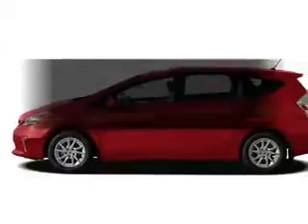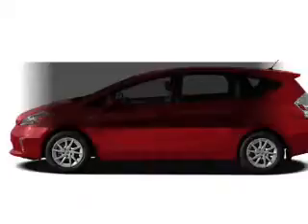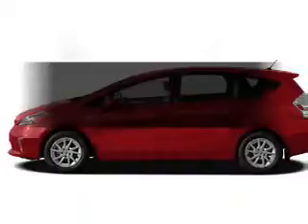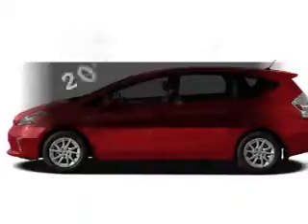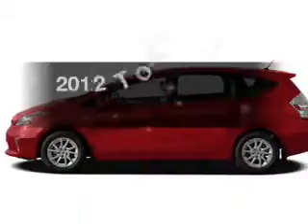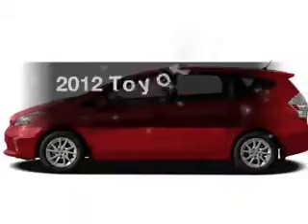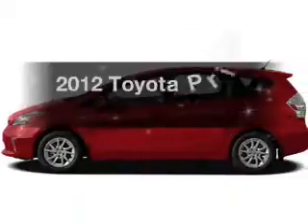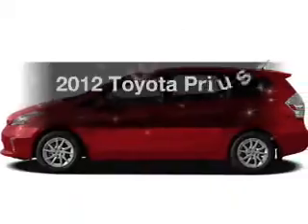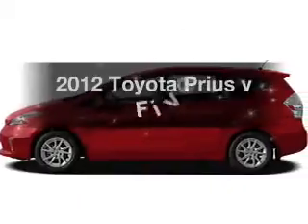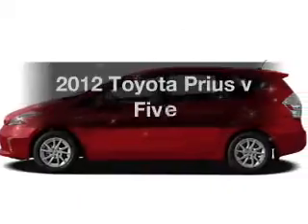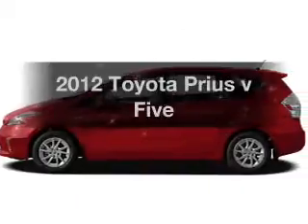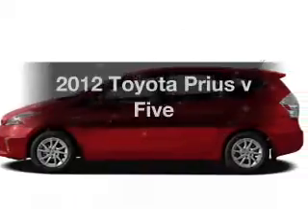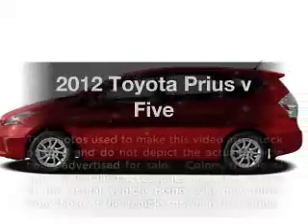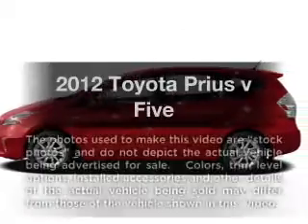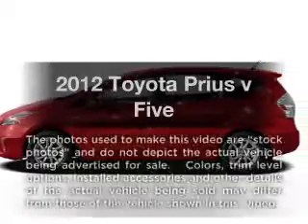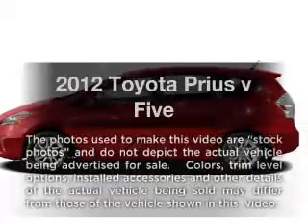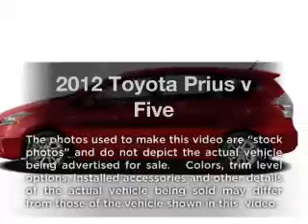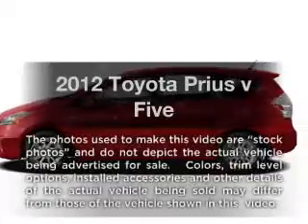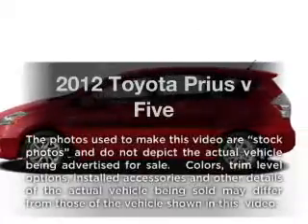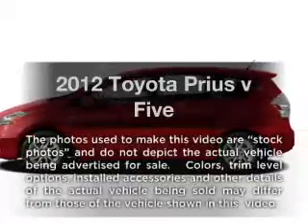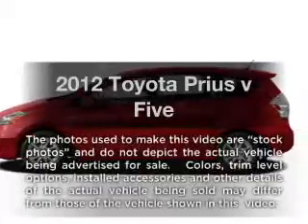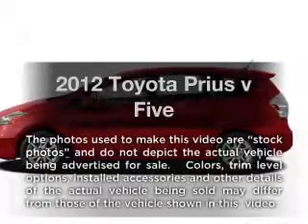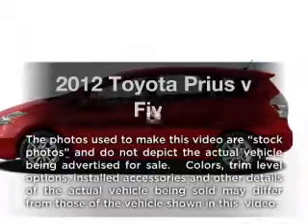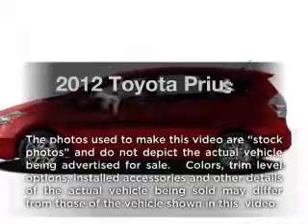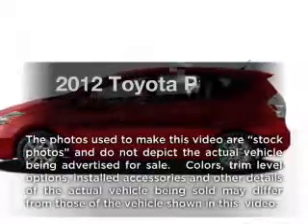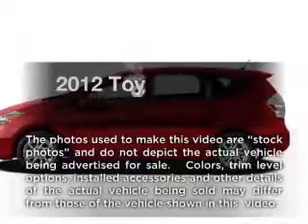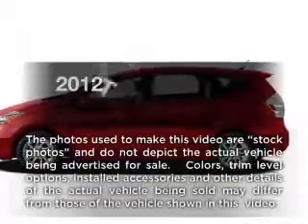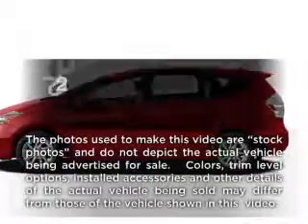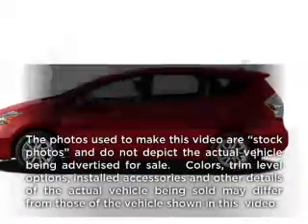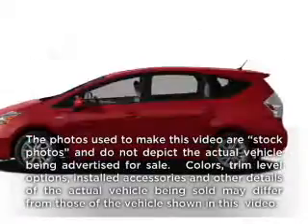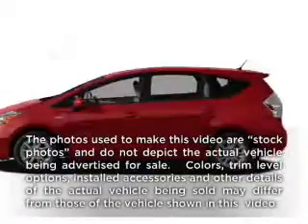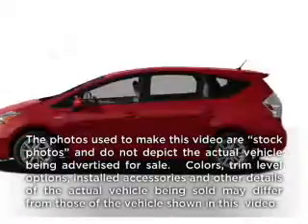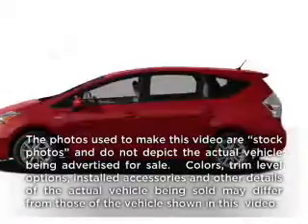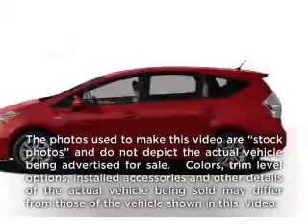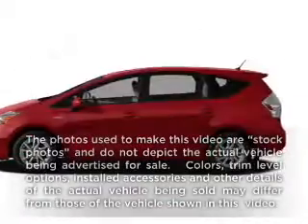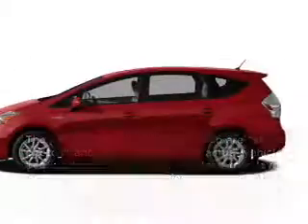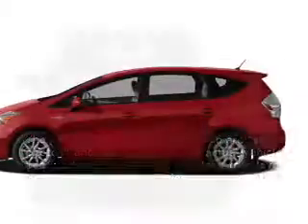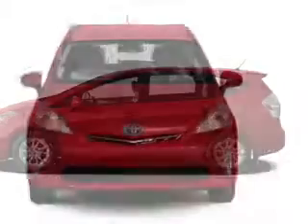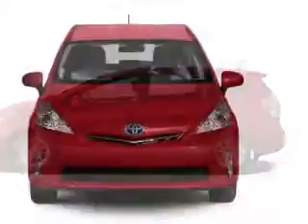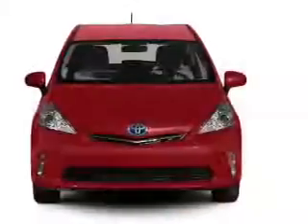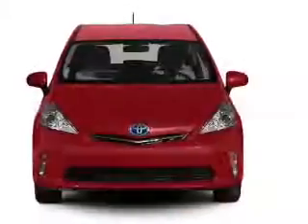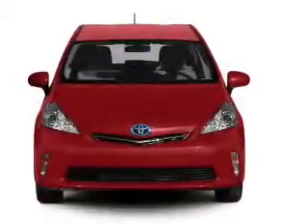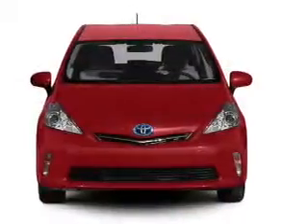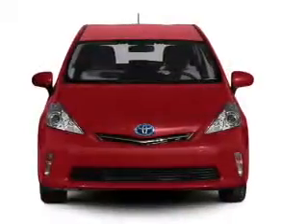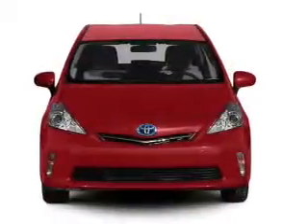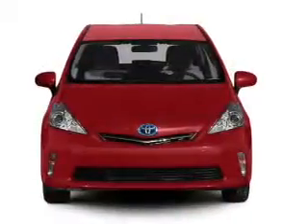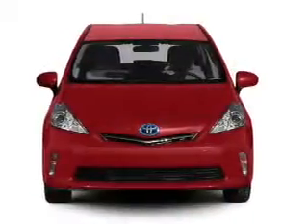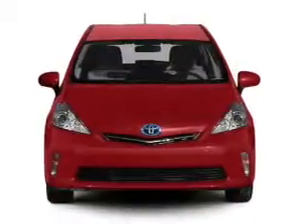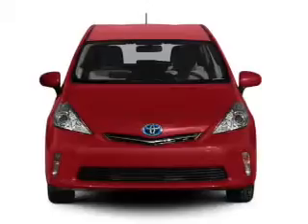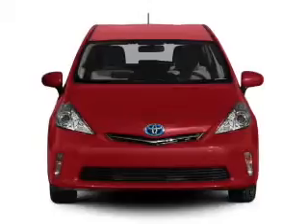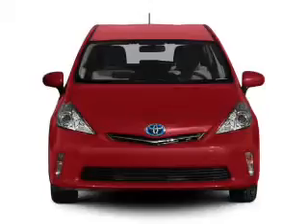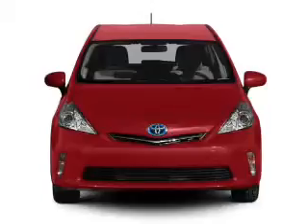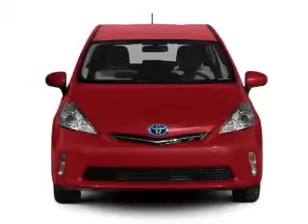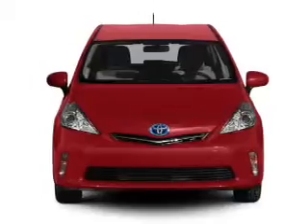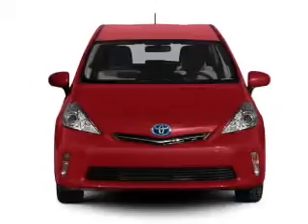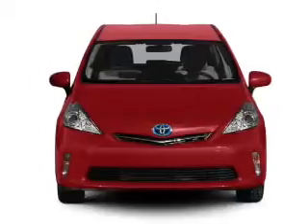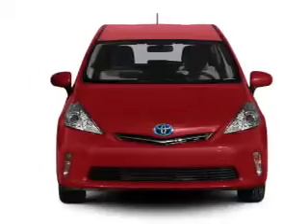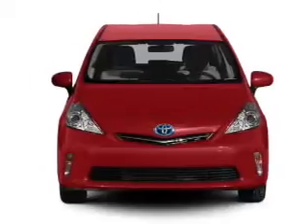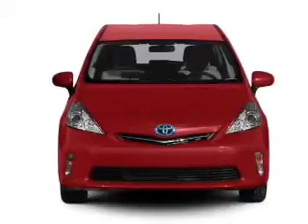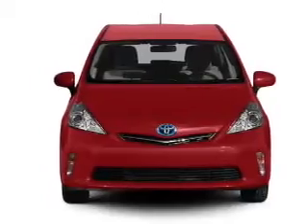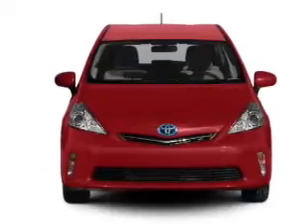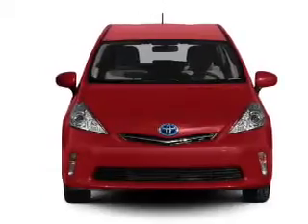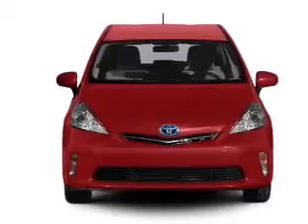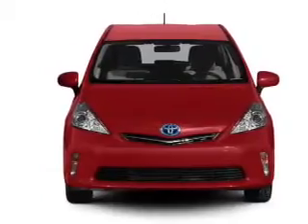Everything you need under one roof with this great vehicle, with an efficient four-cylinder engine driven by an automatic transmission.